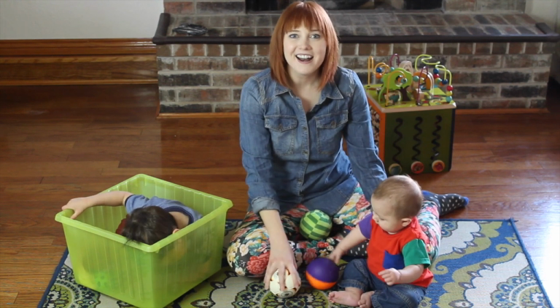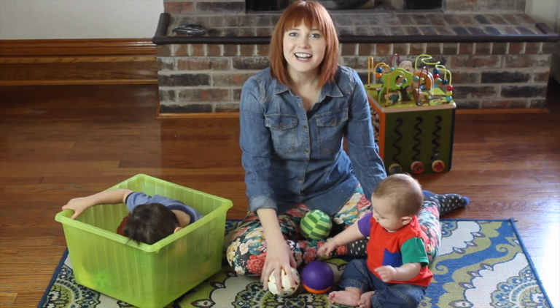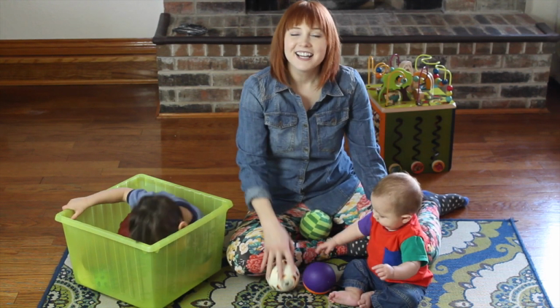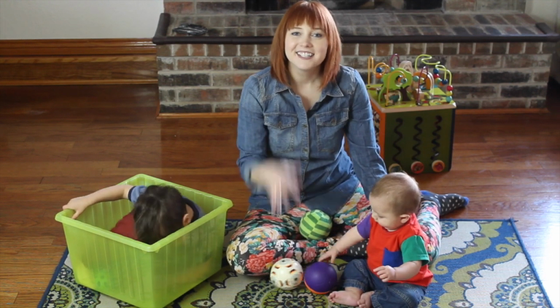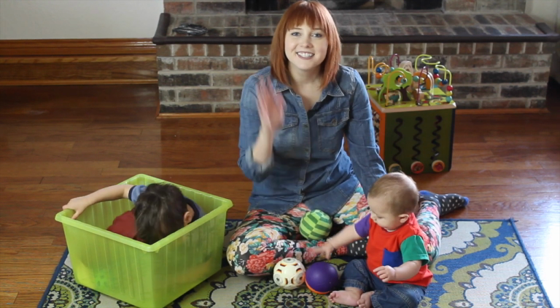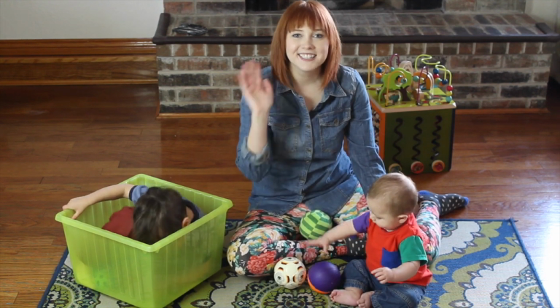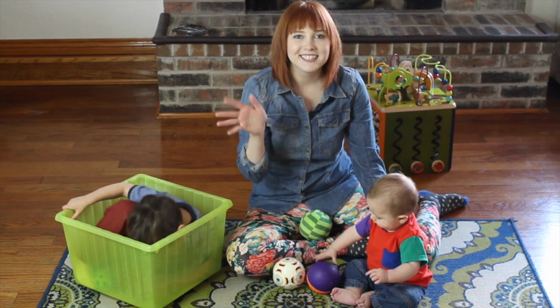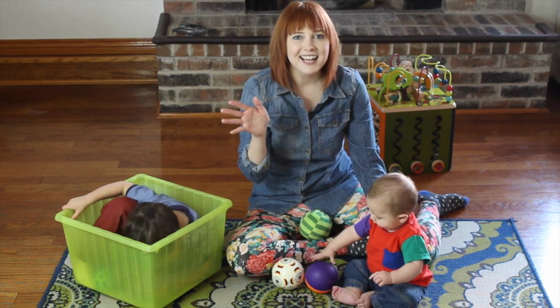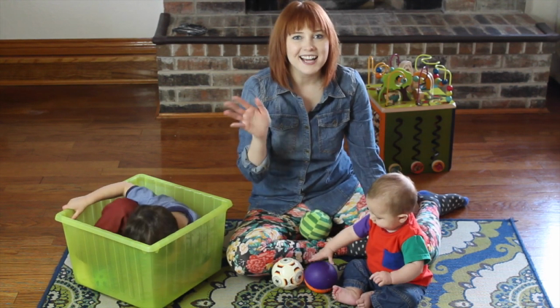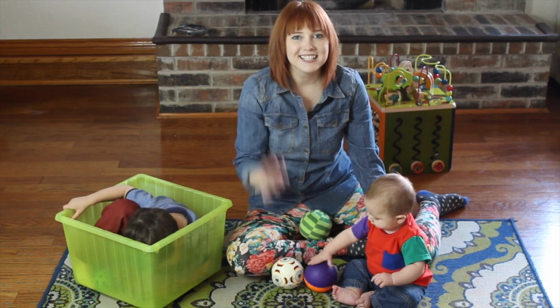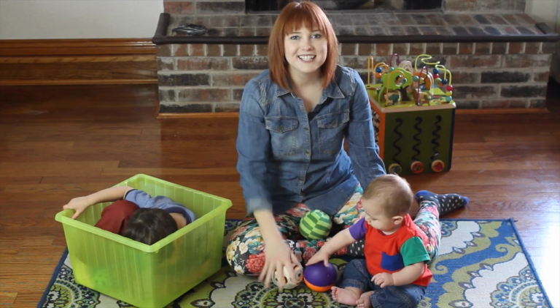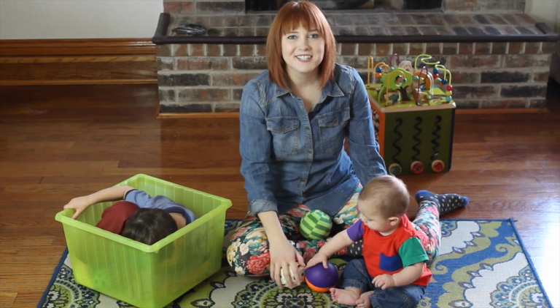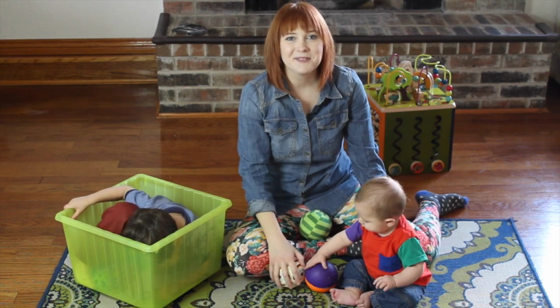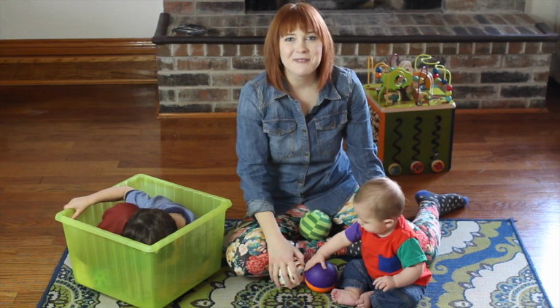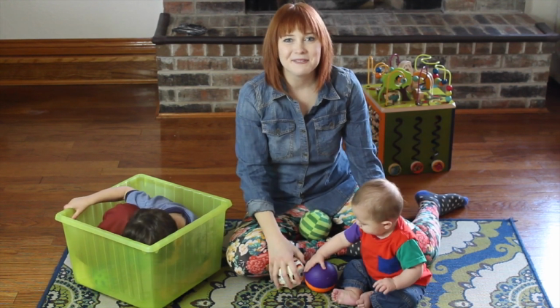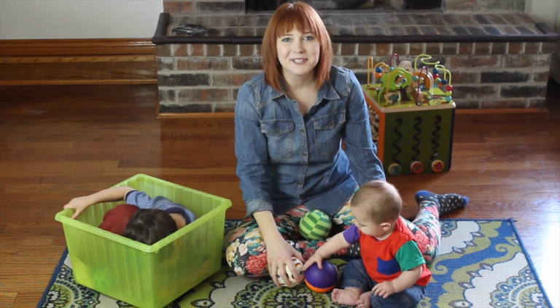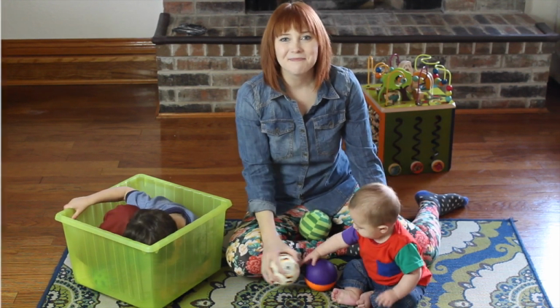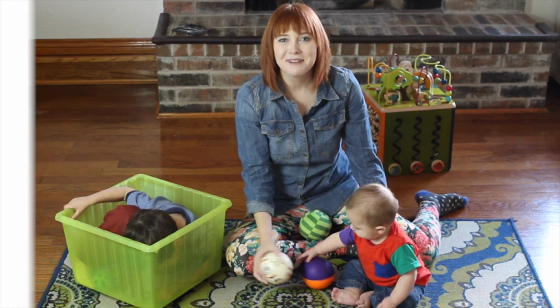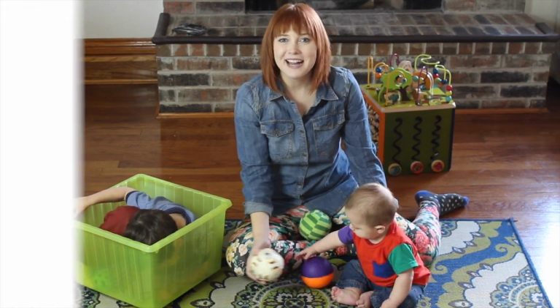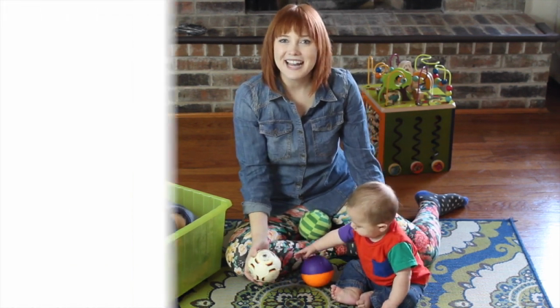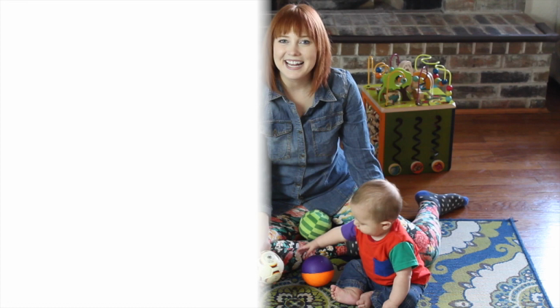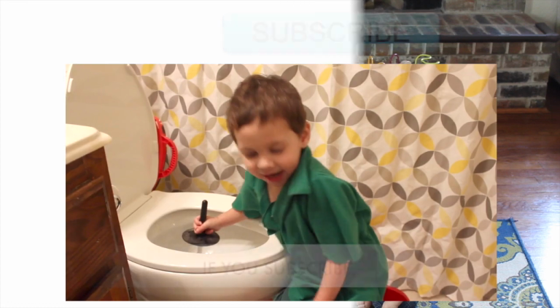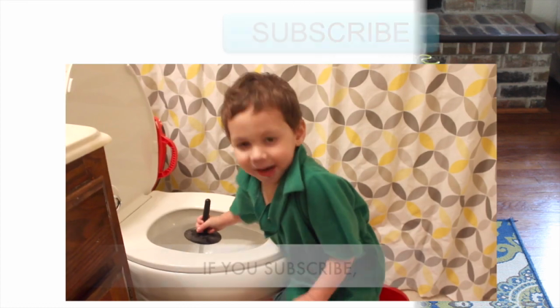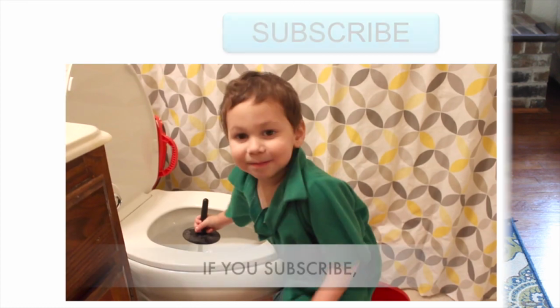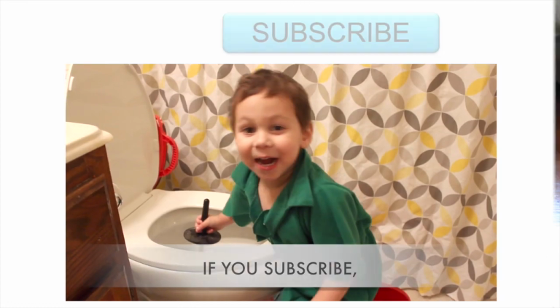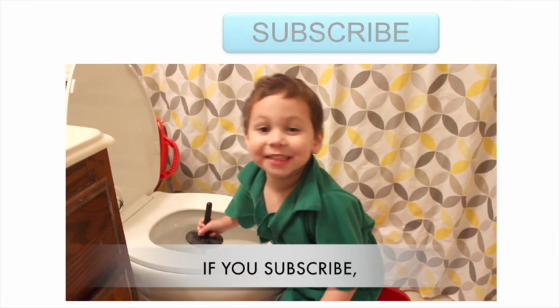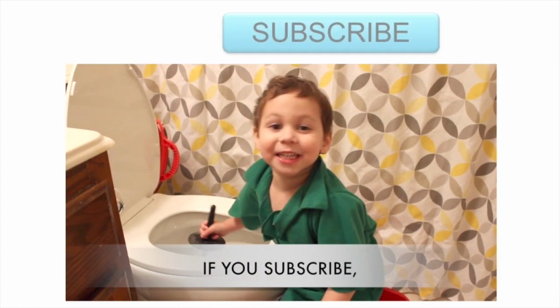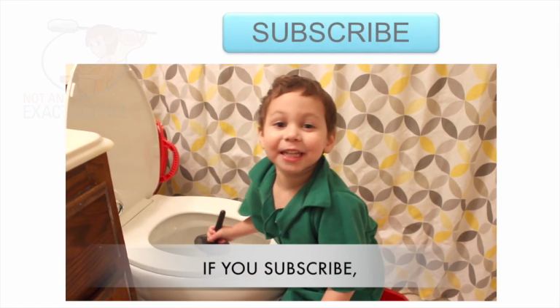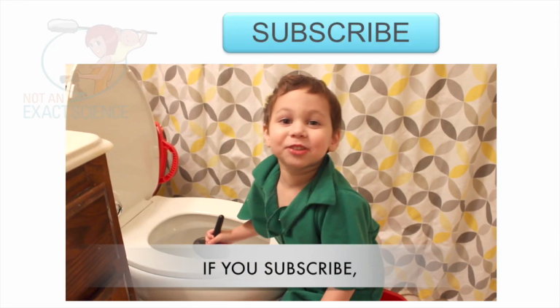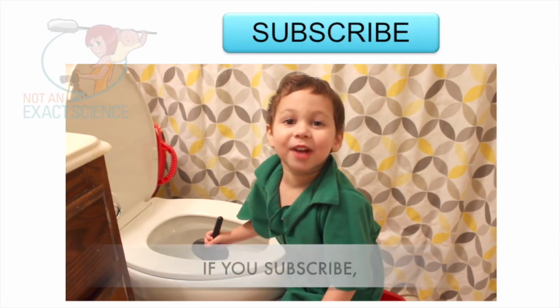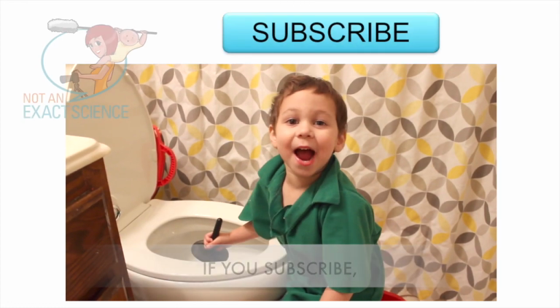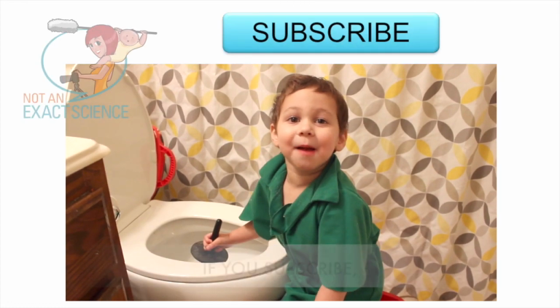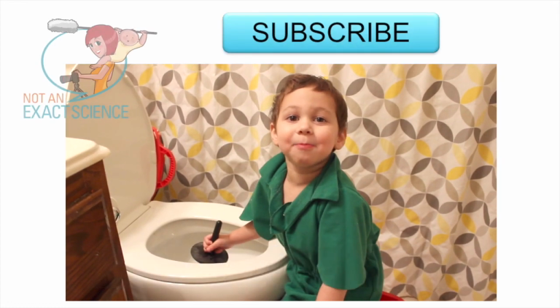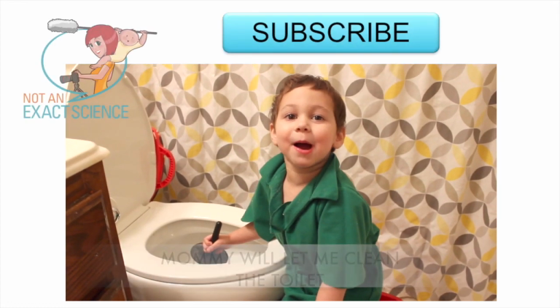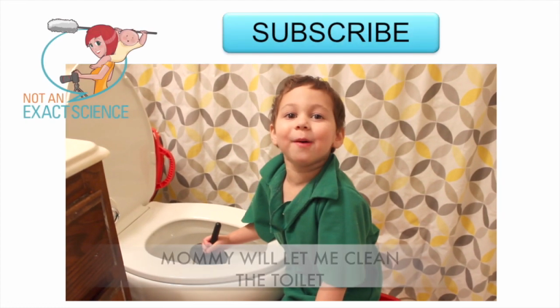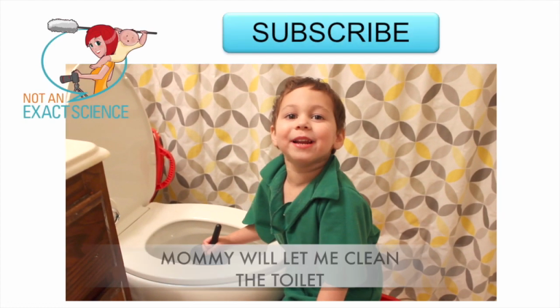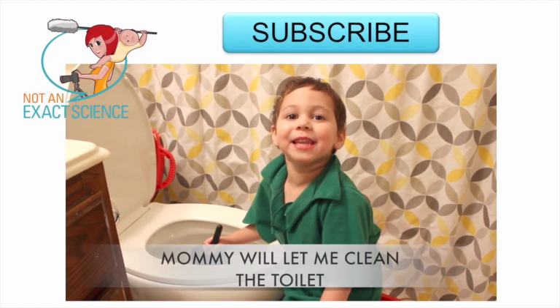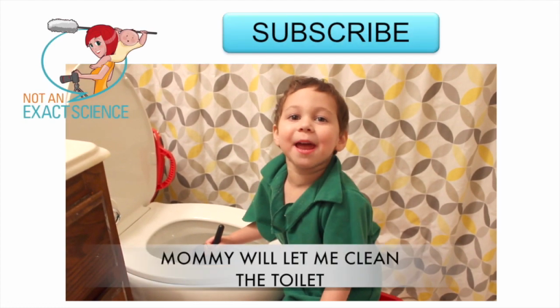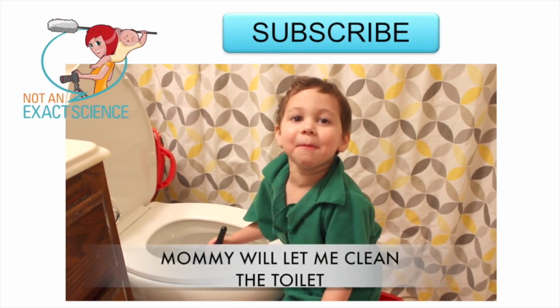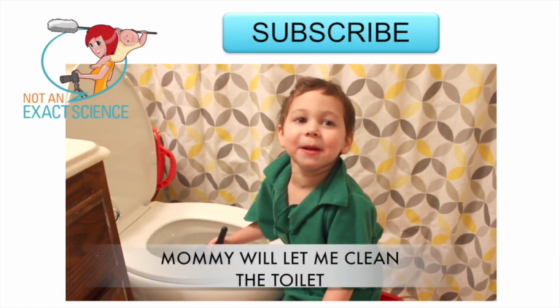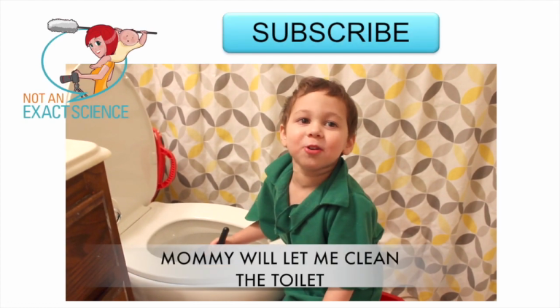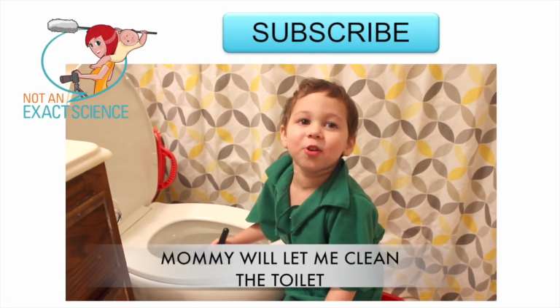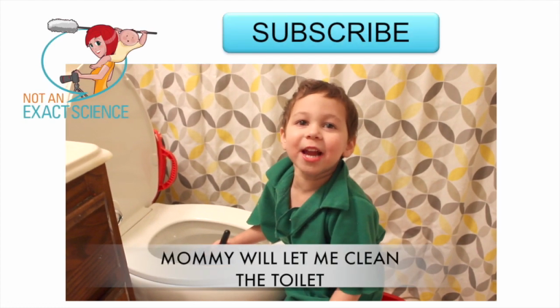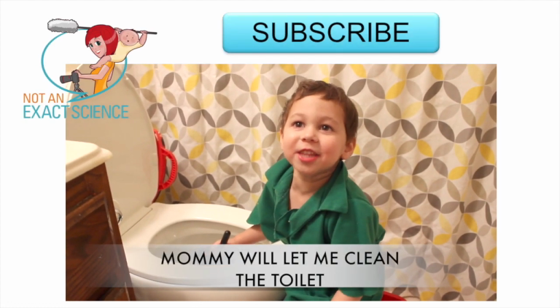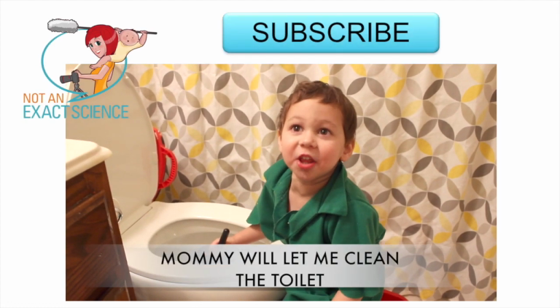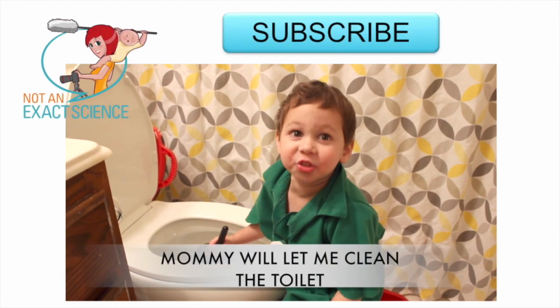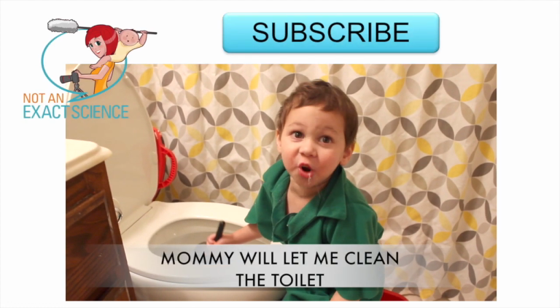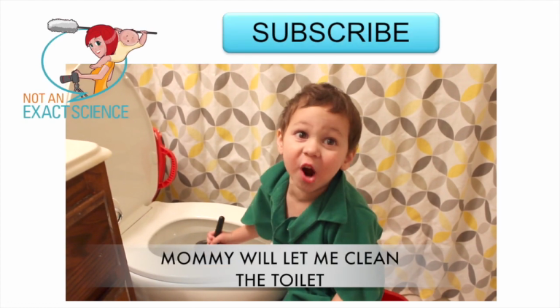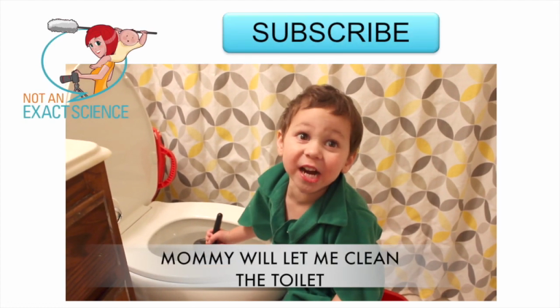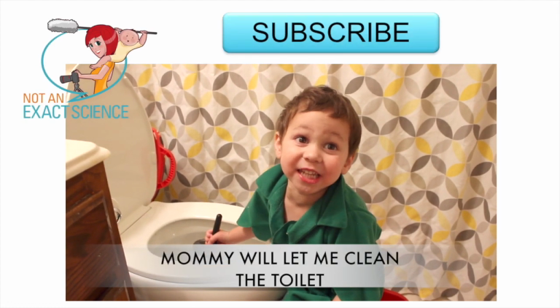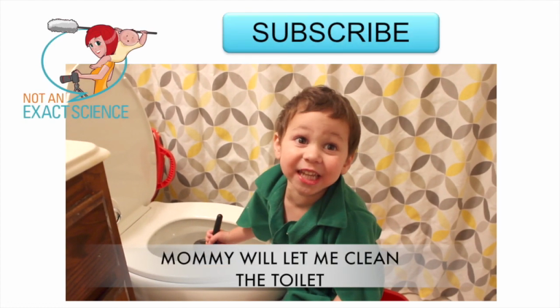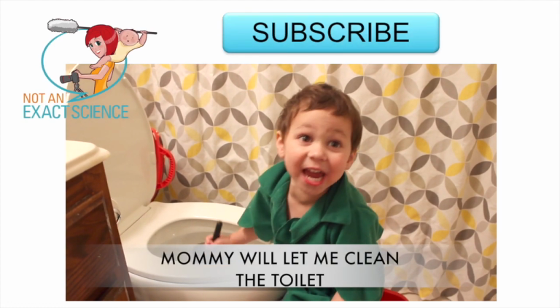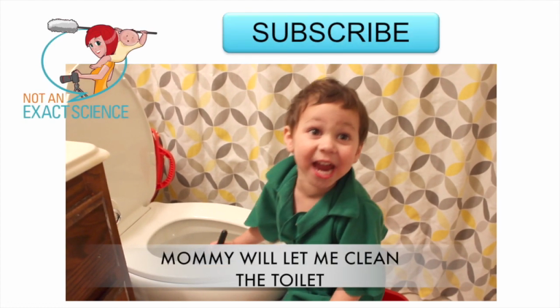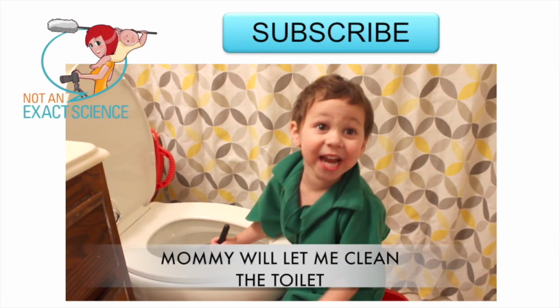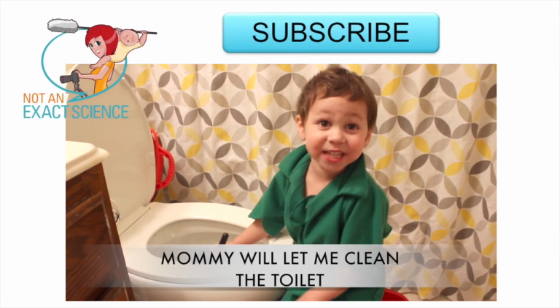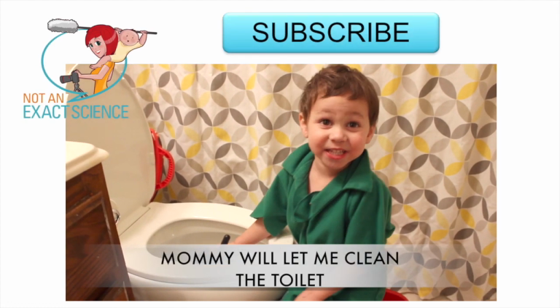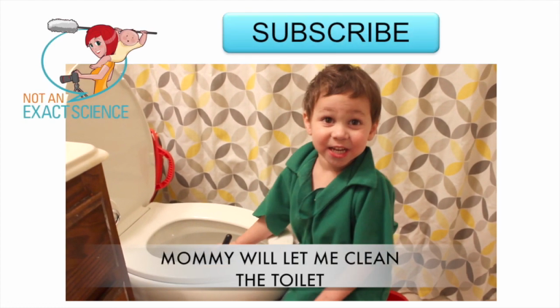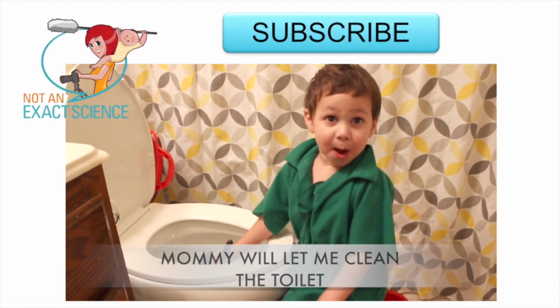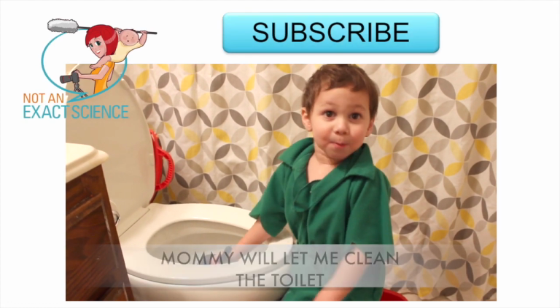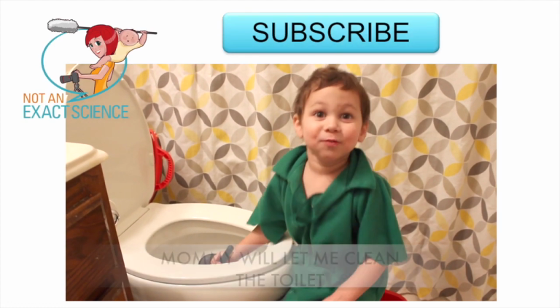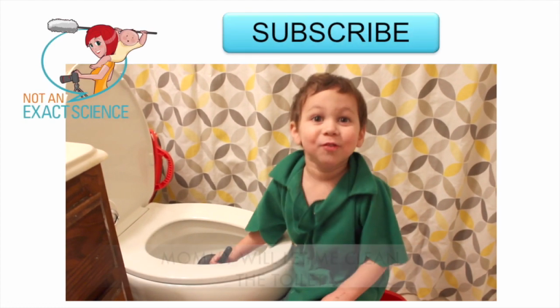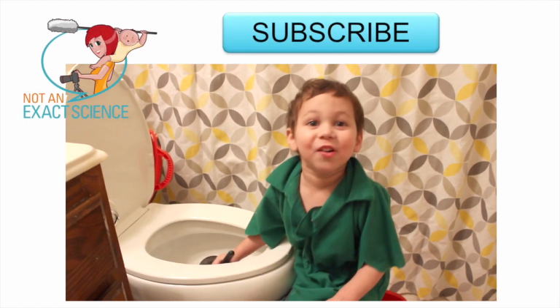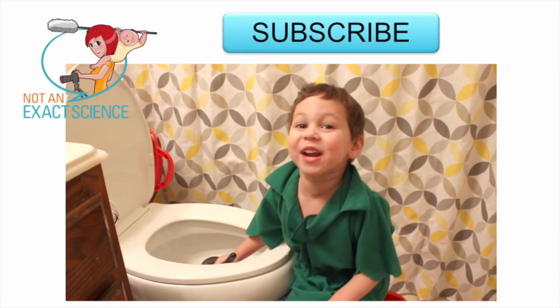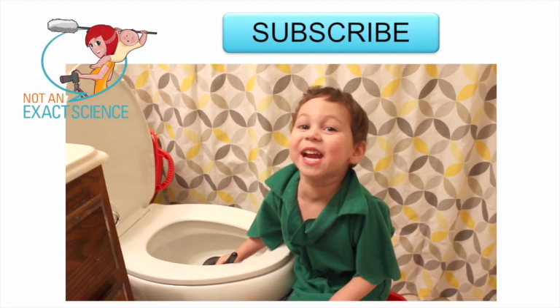Alright, good luck teaching your baby. Bye! Like, subscribe, Mom, and let me clean the toilet! Please!